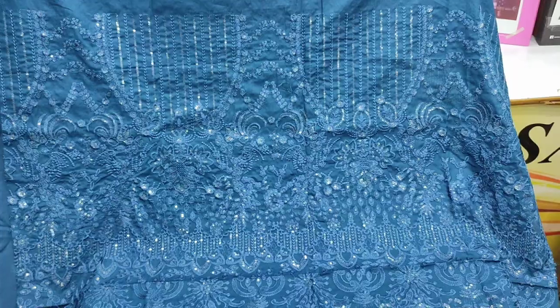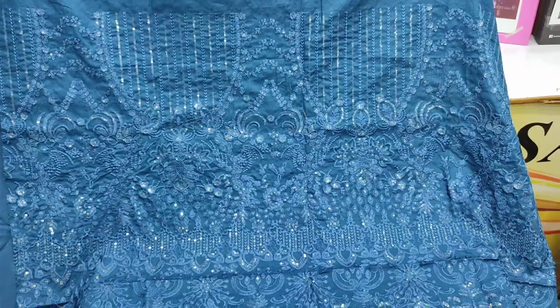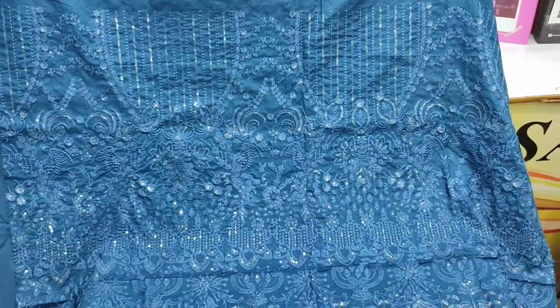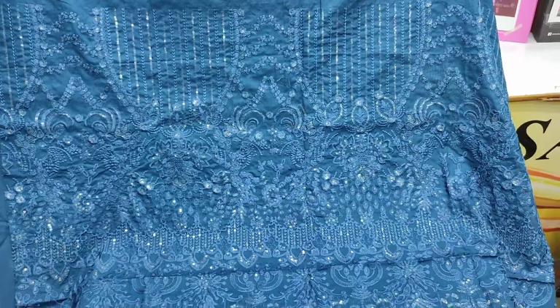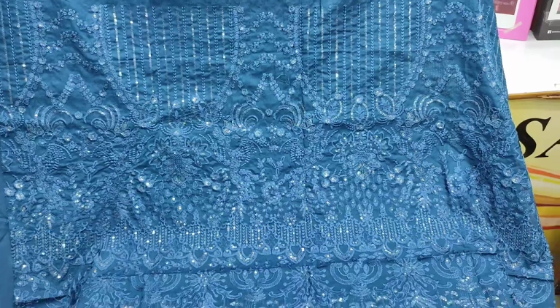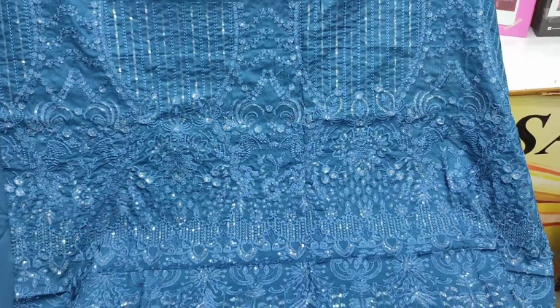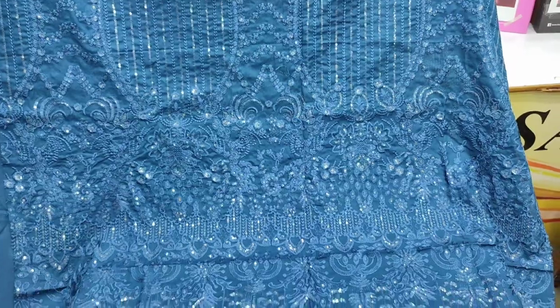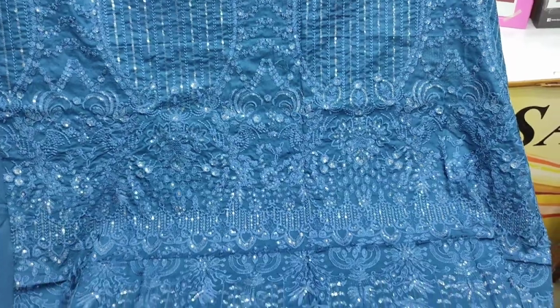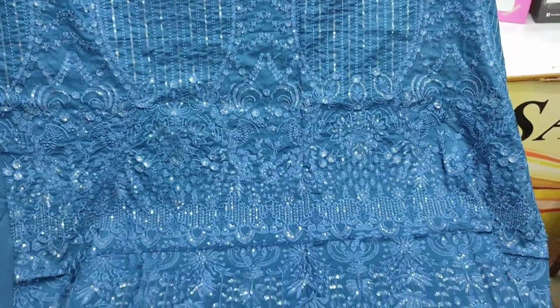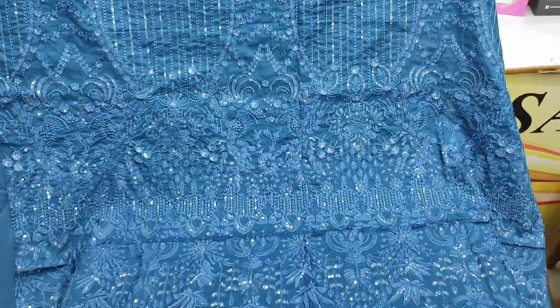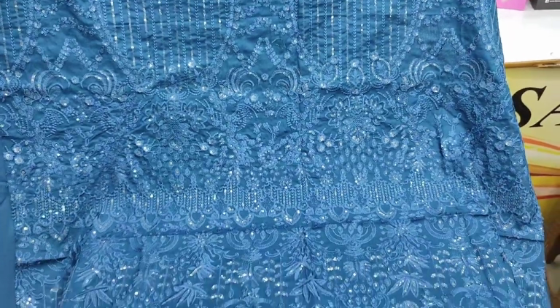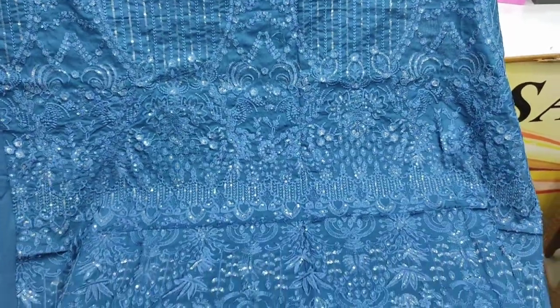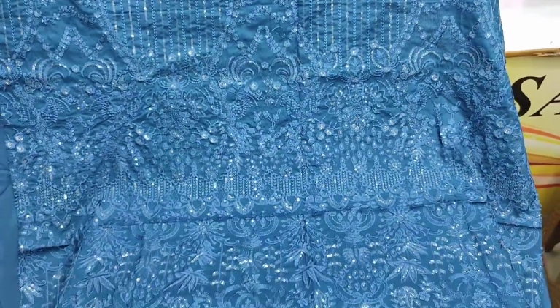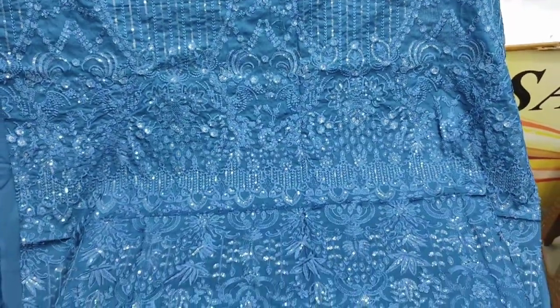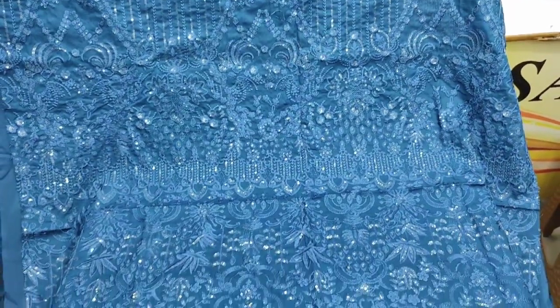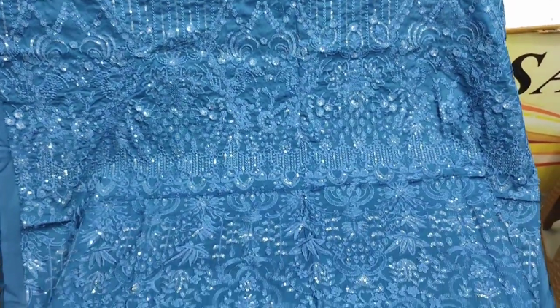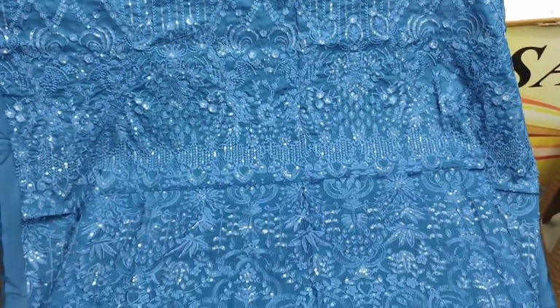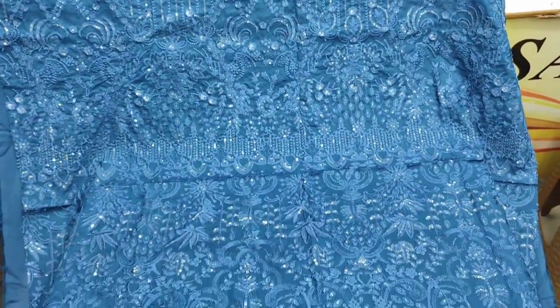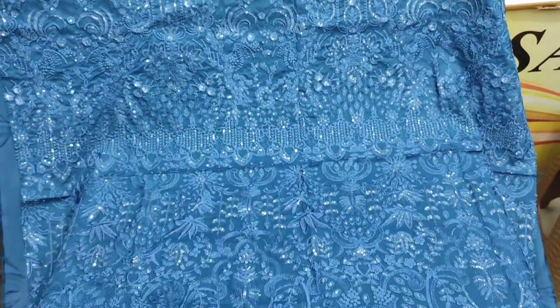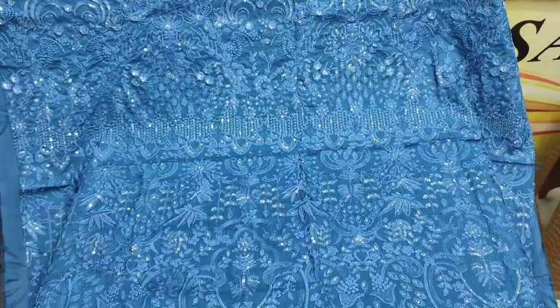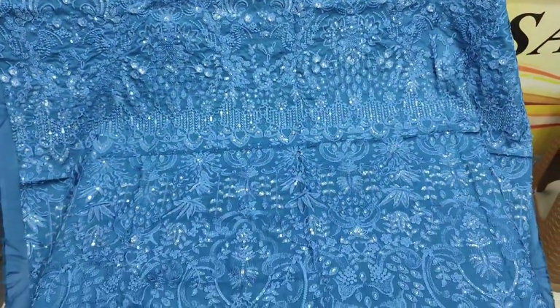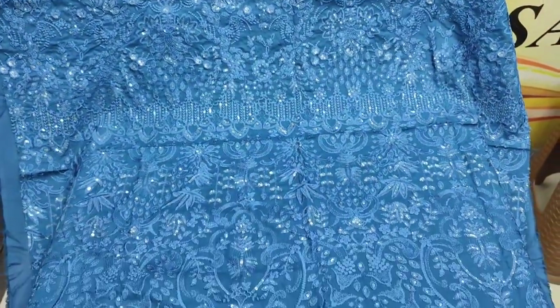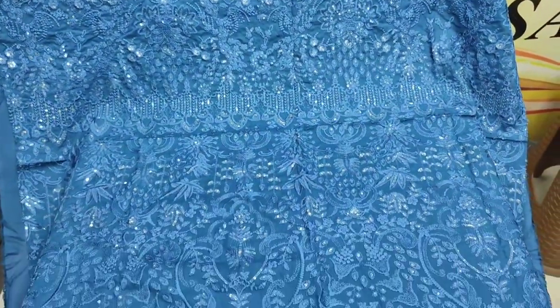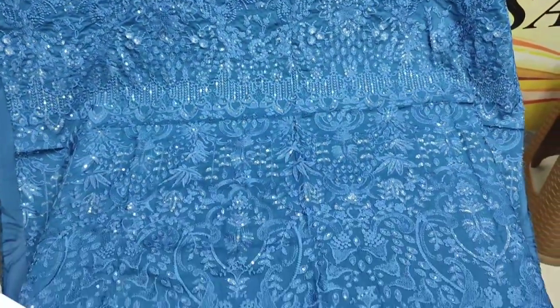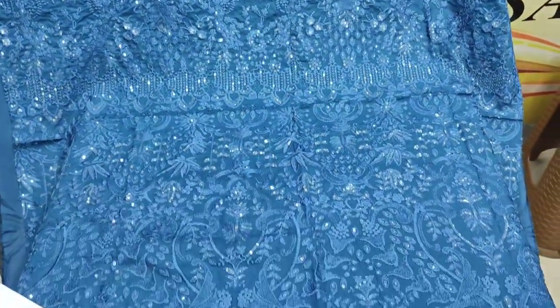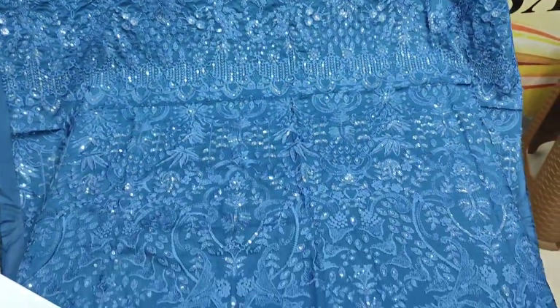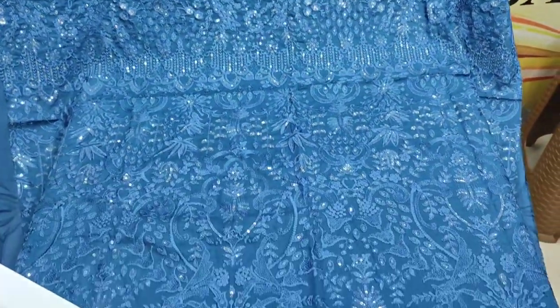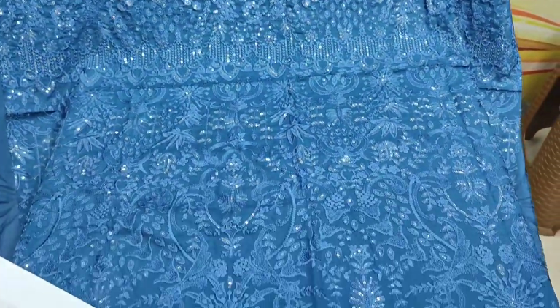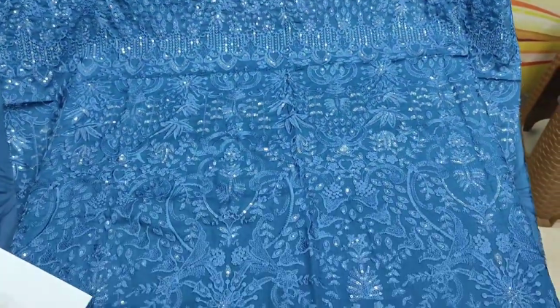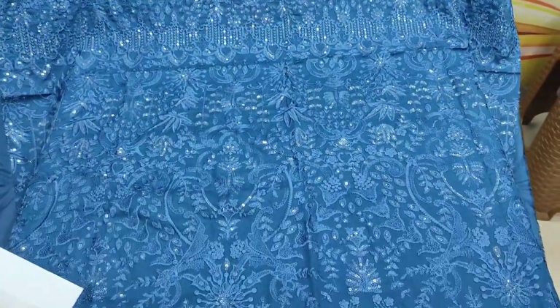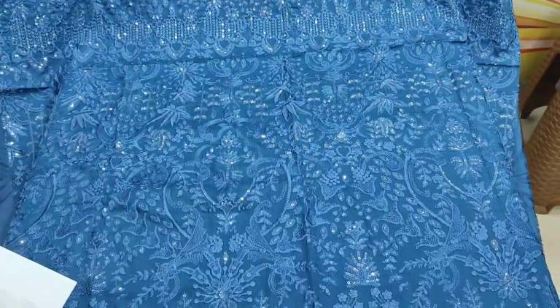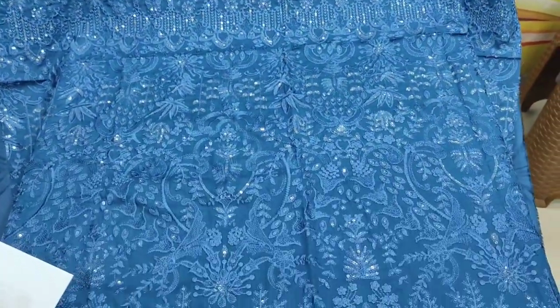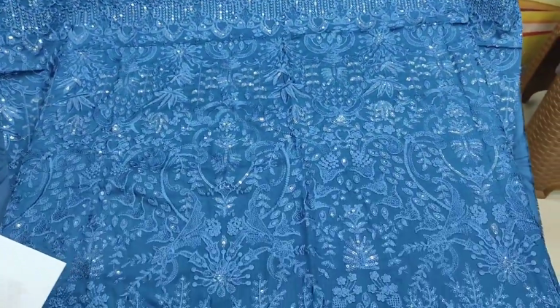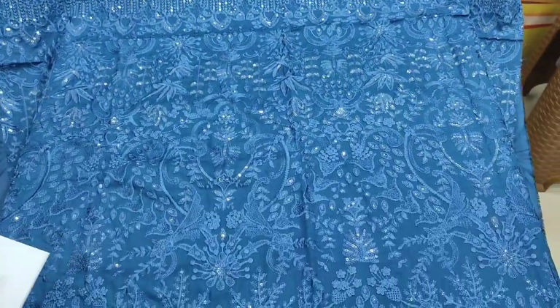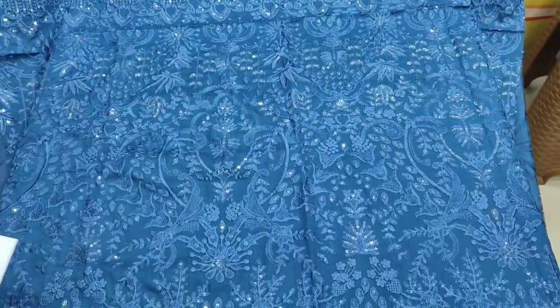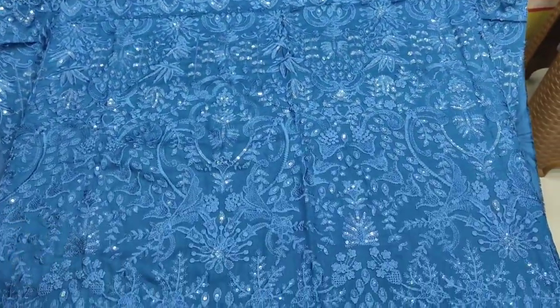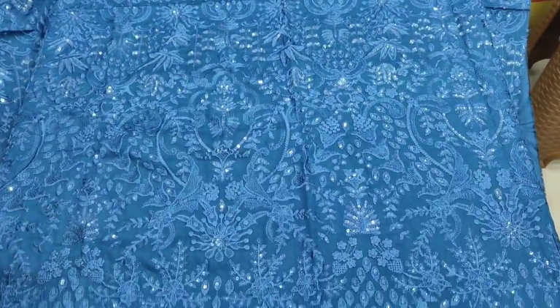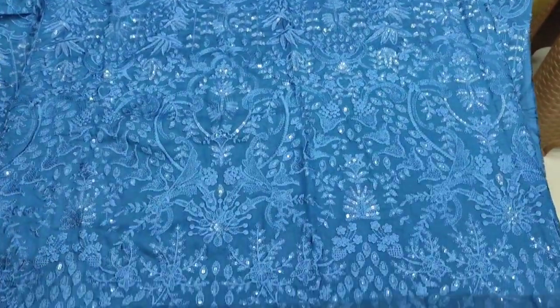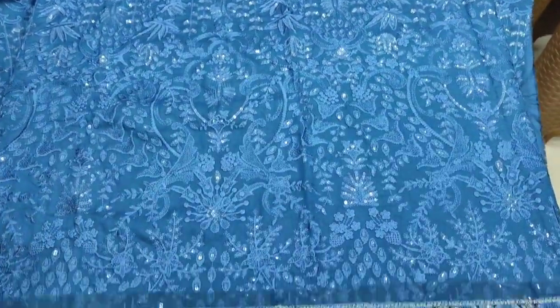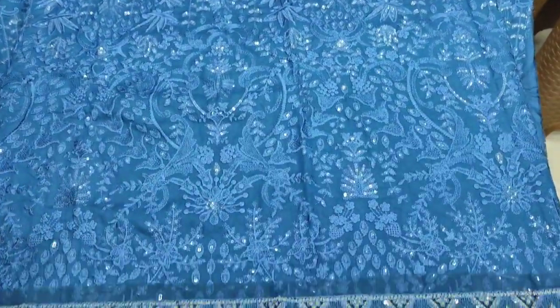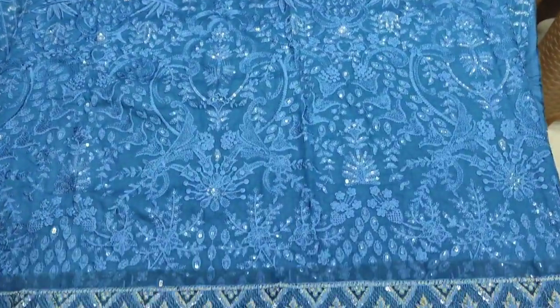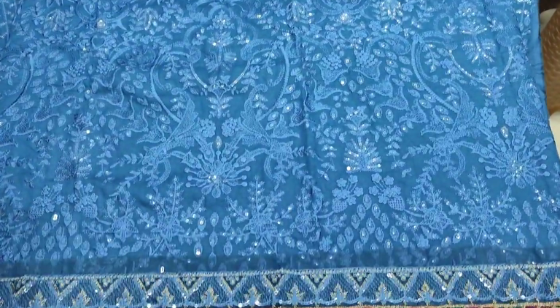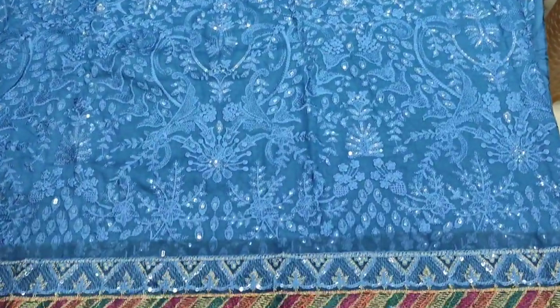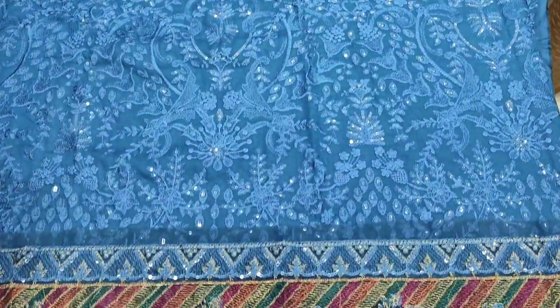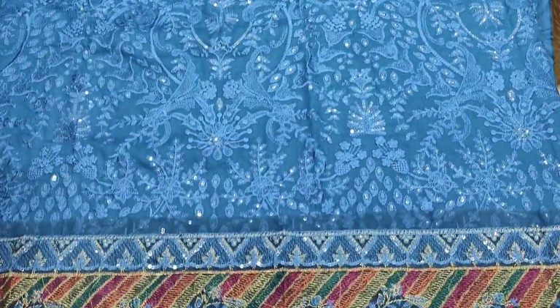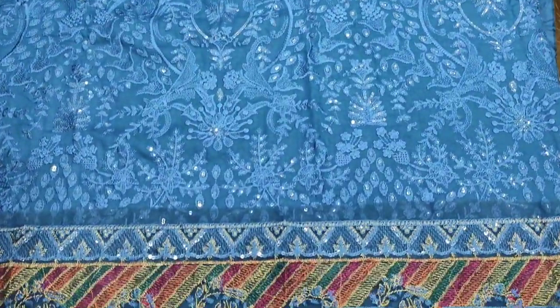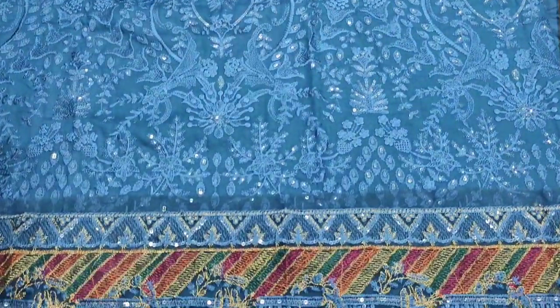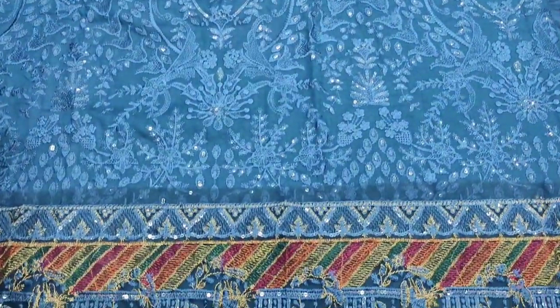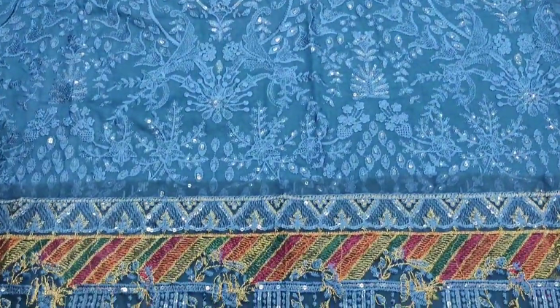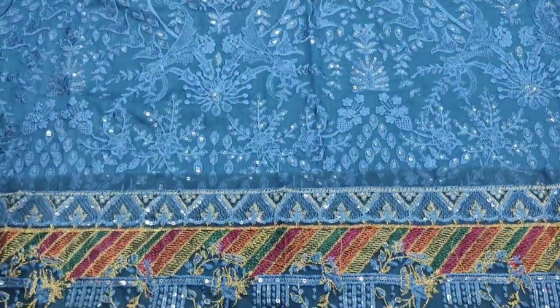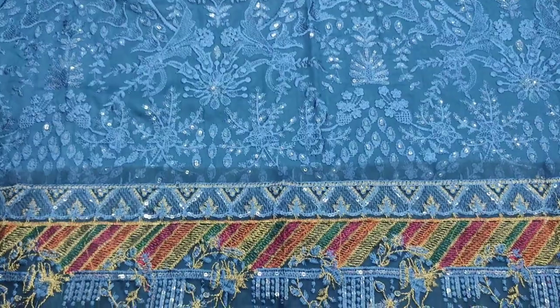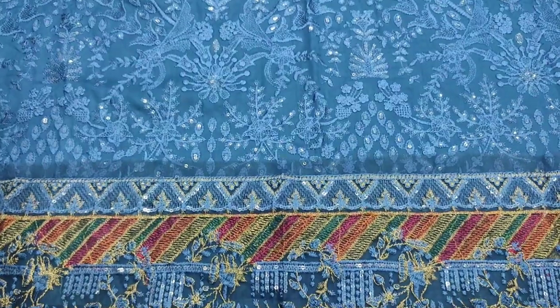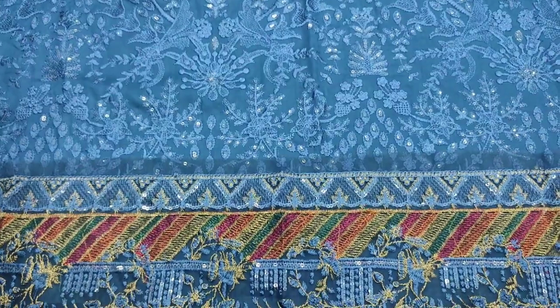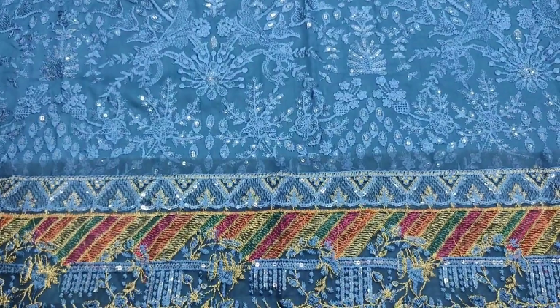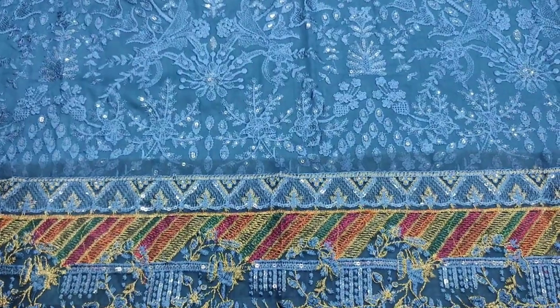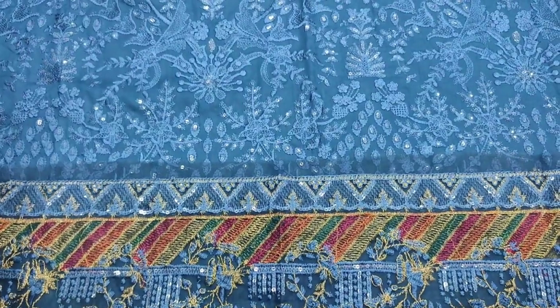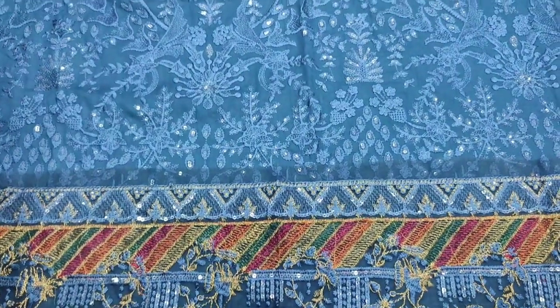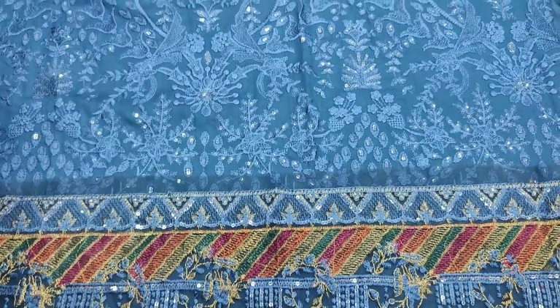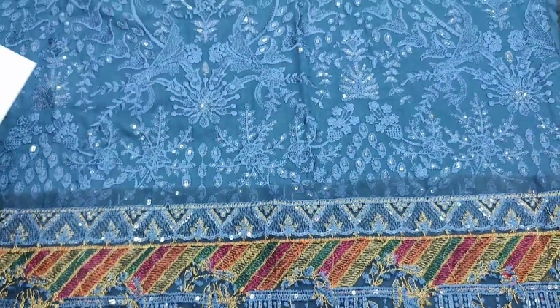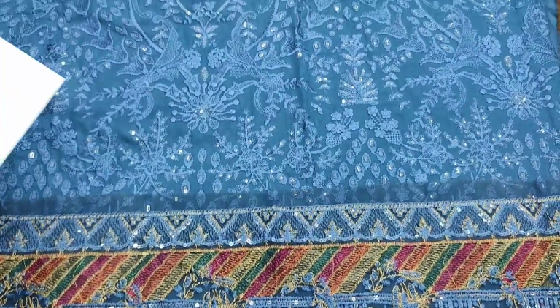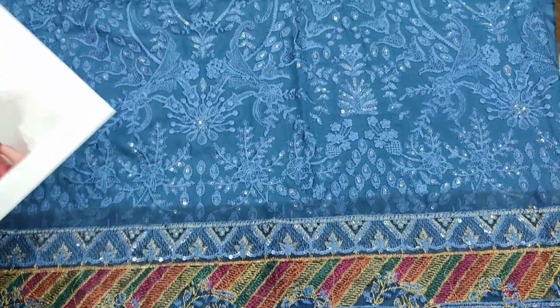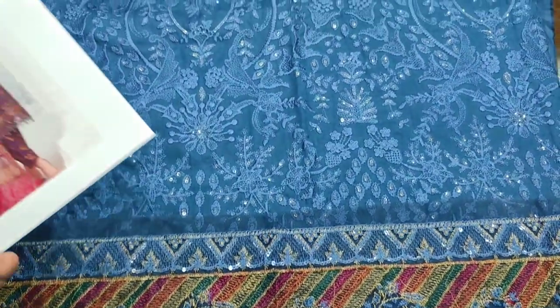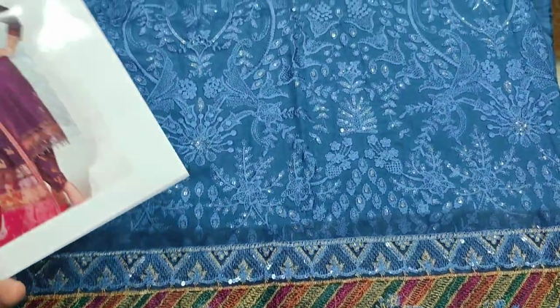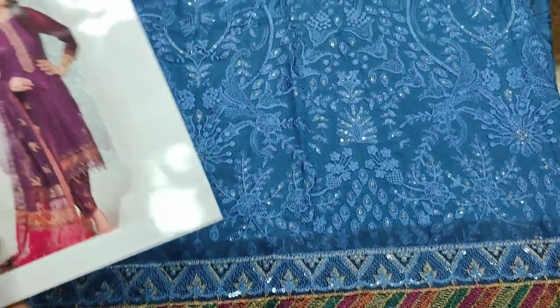Hello everyone, I am Abdul Khadir here. This is the Sakafat Collection. Here is a new design in Summer Cotton Fabric.